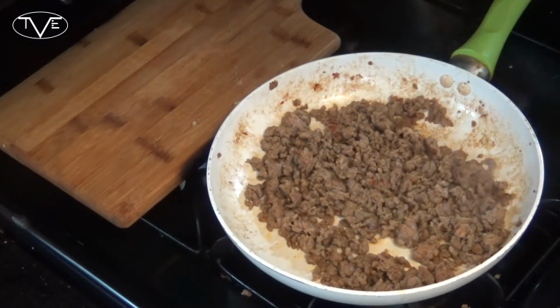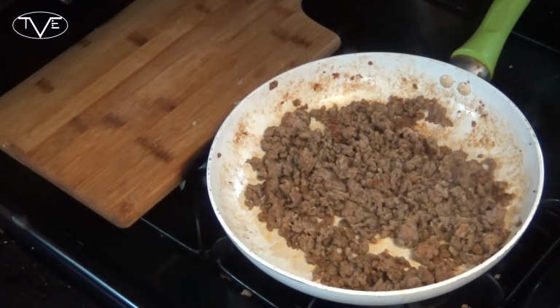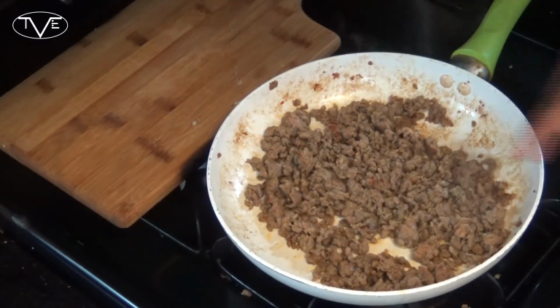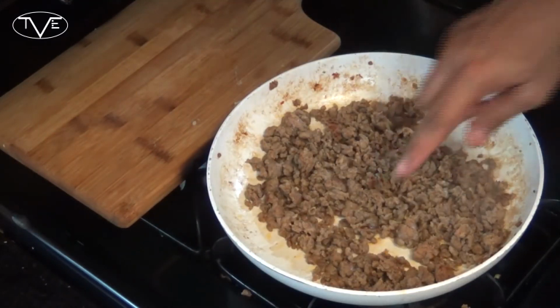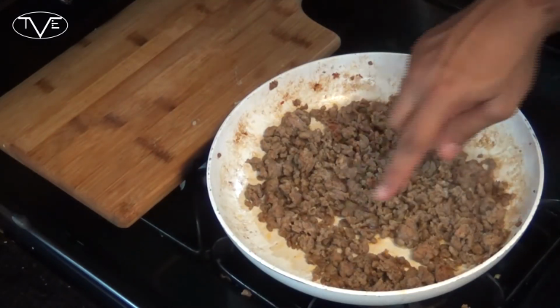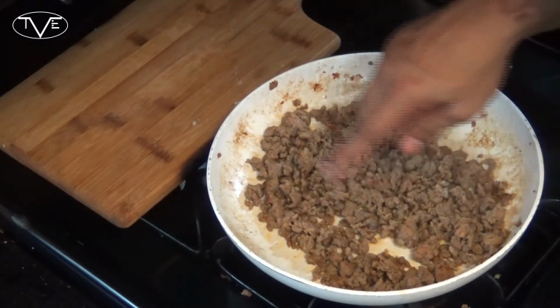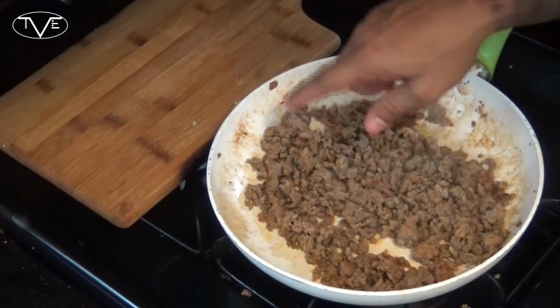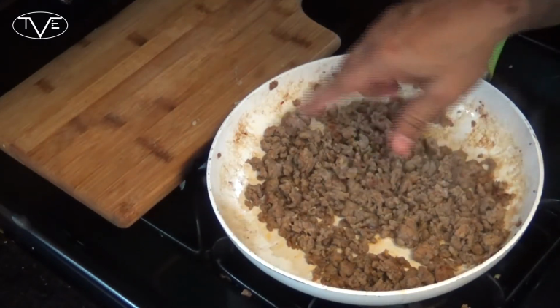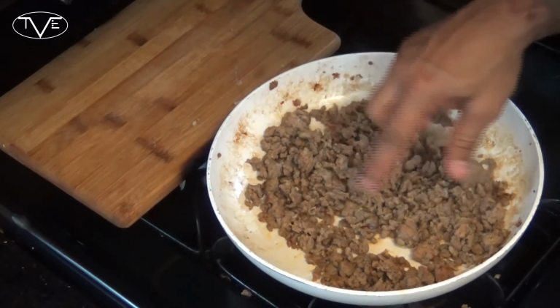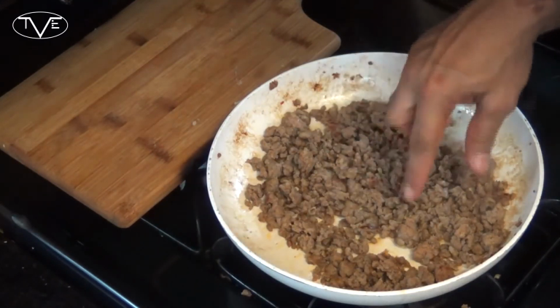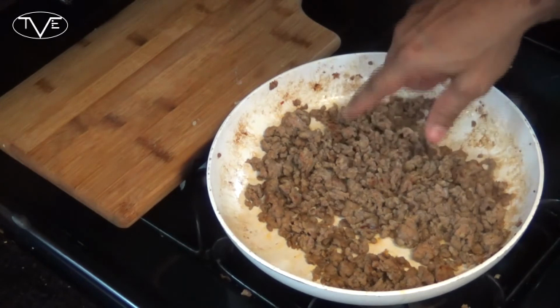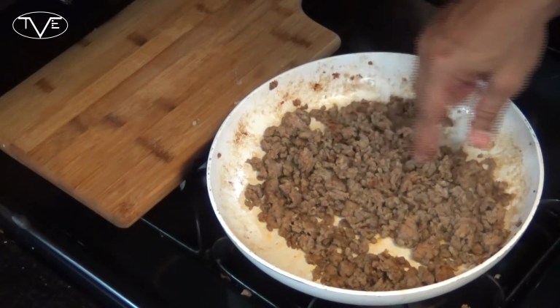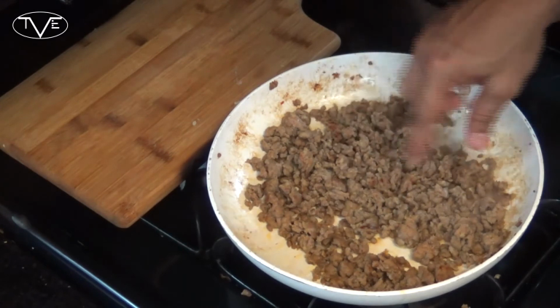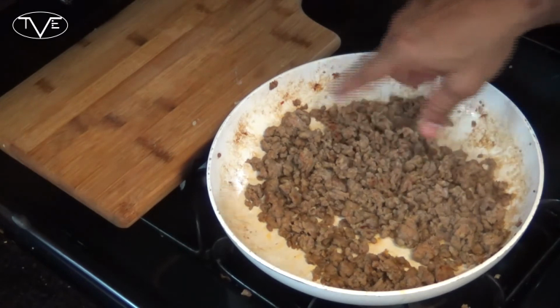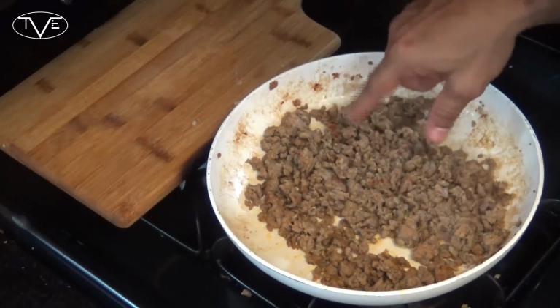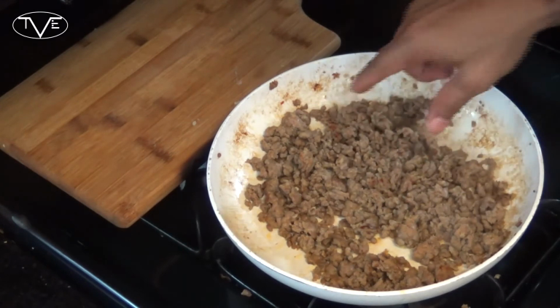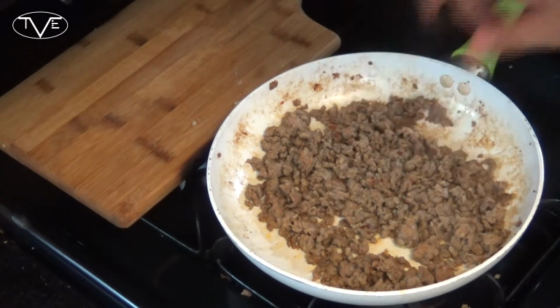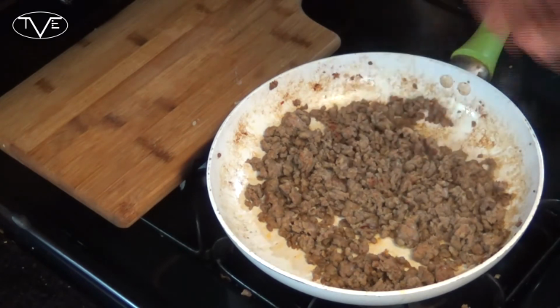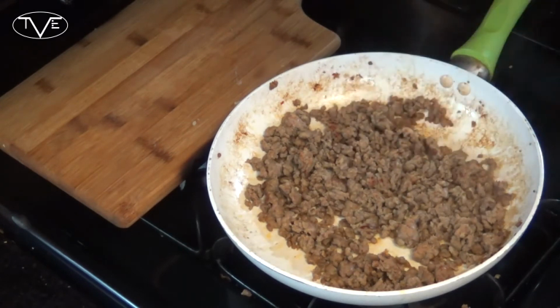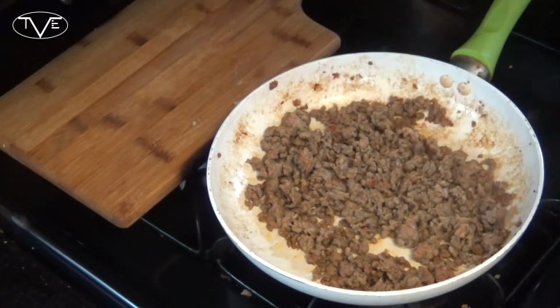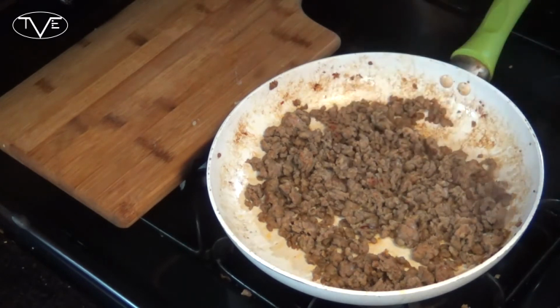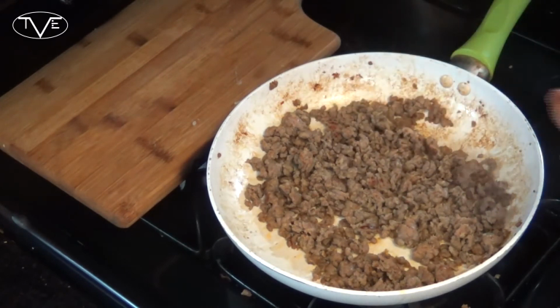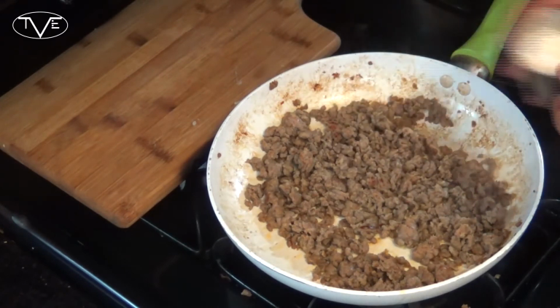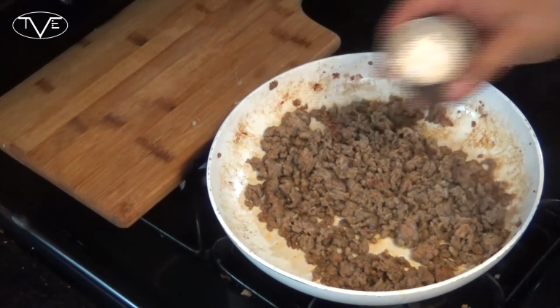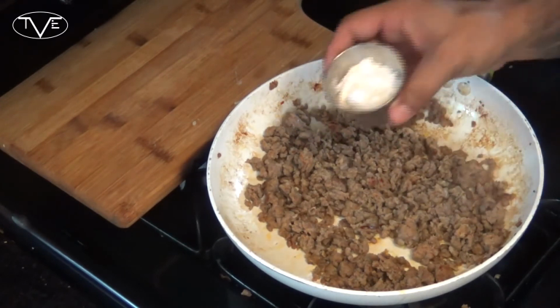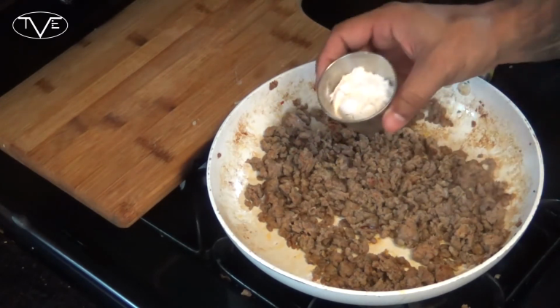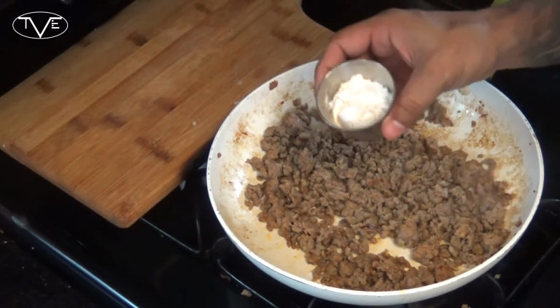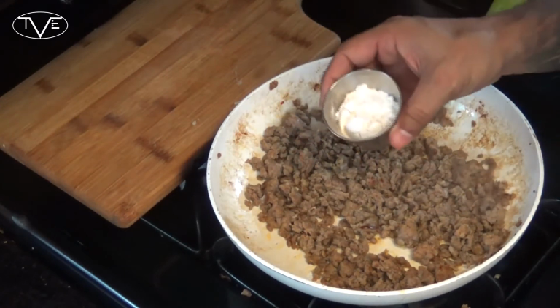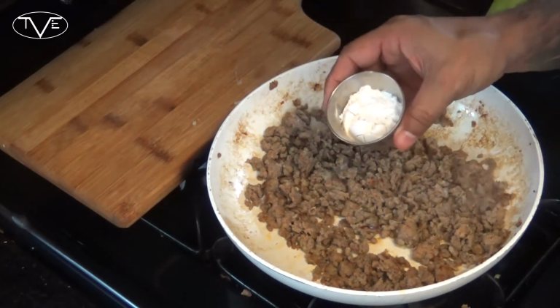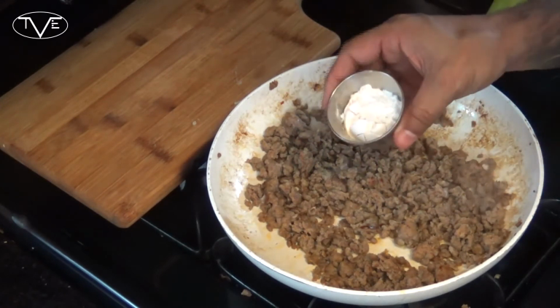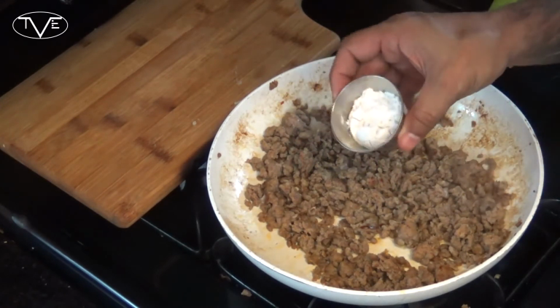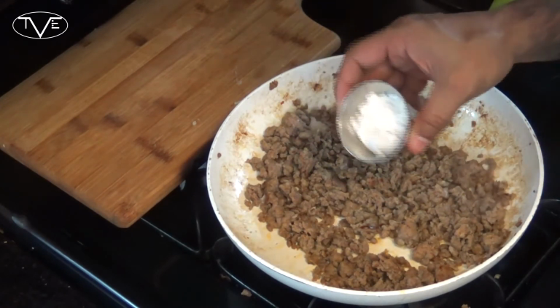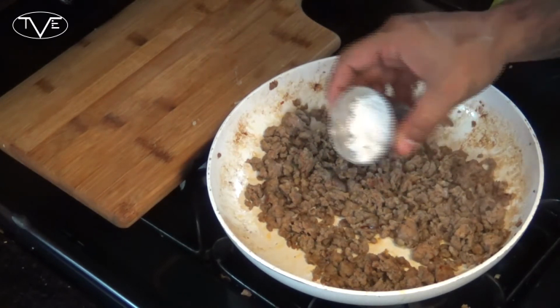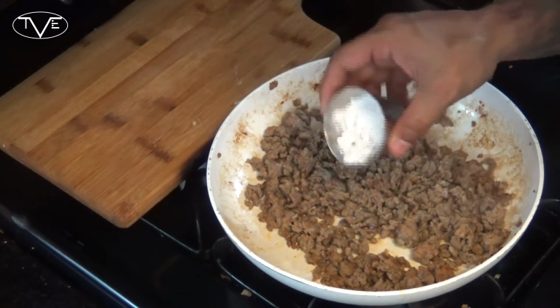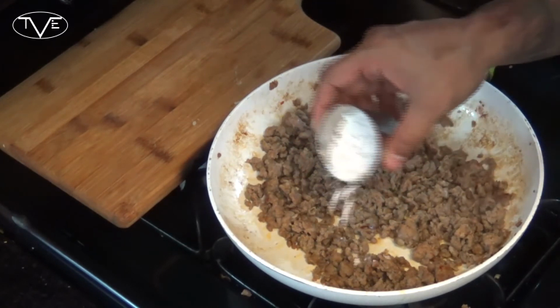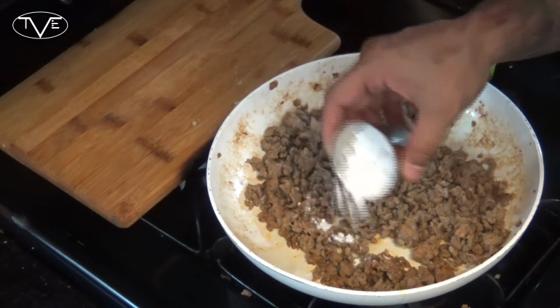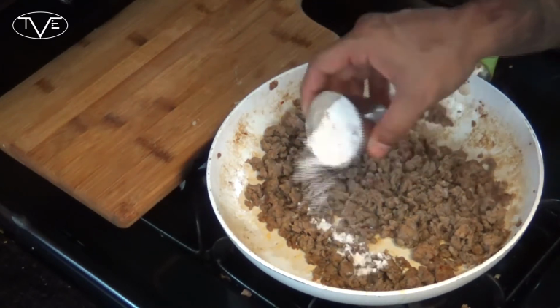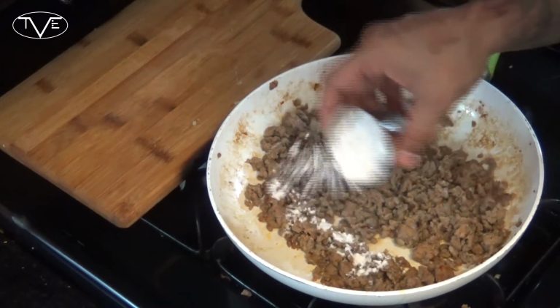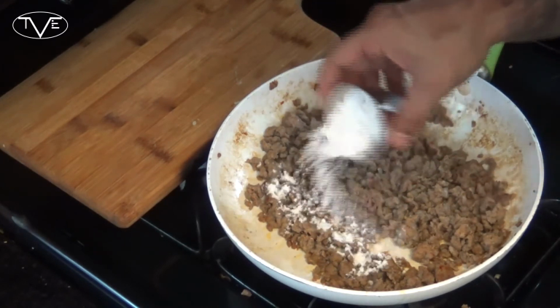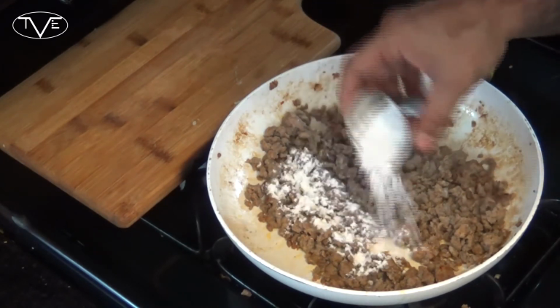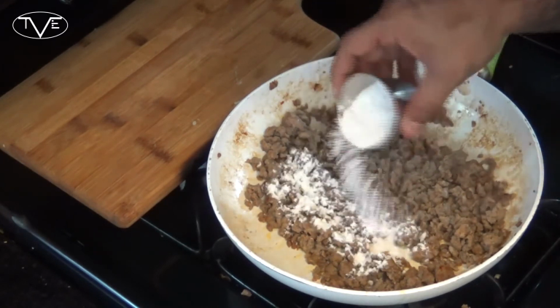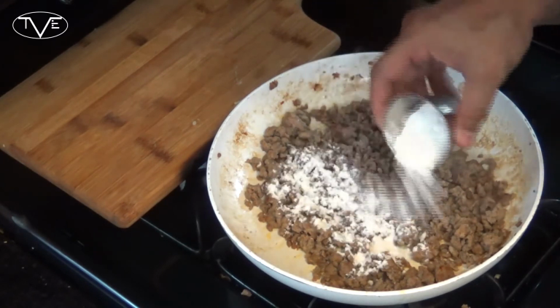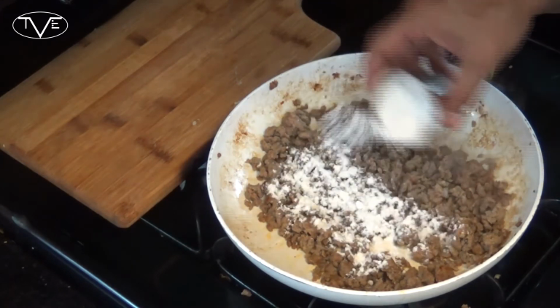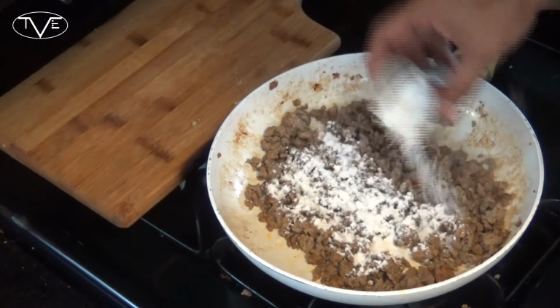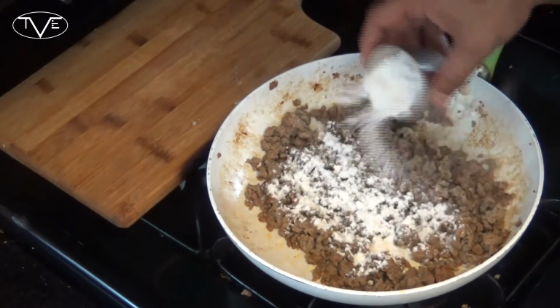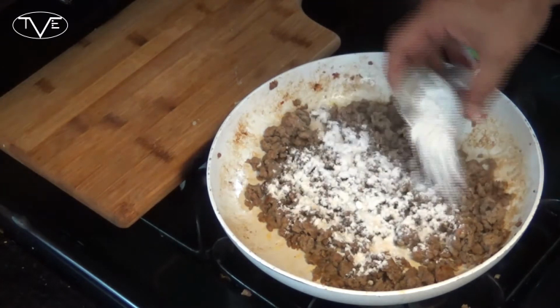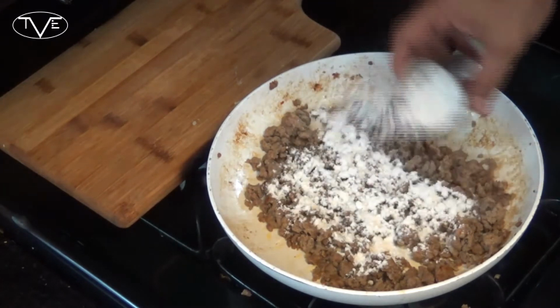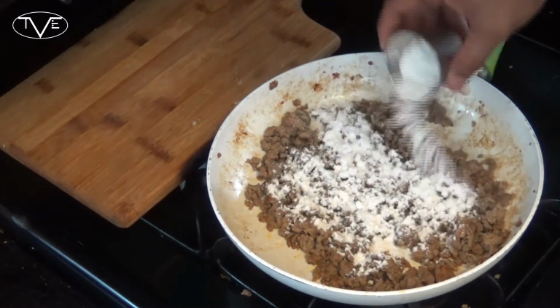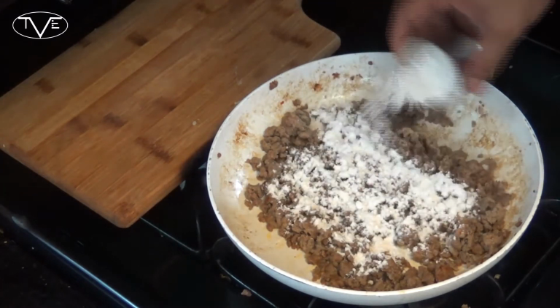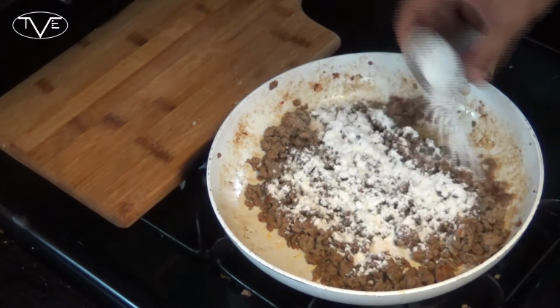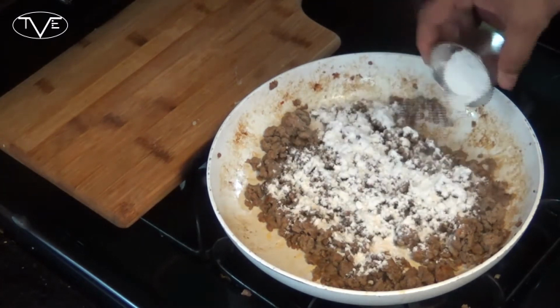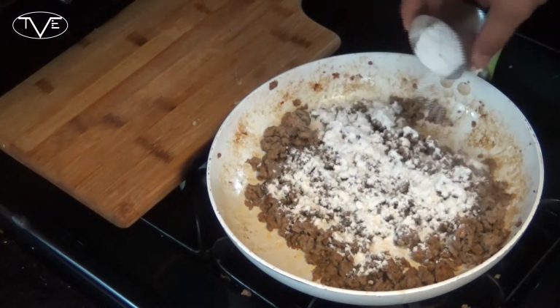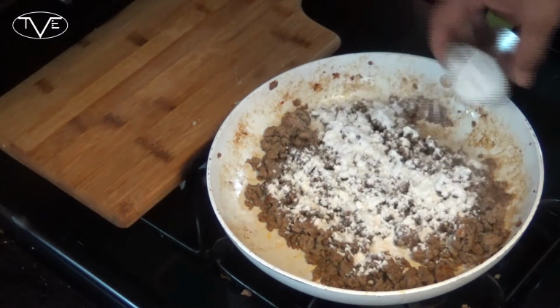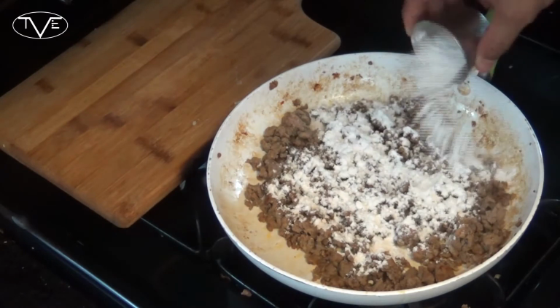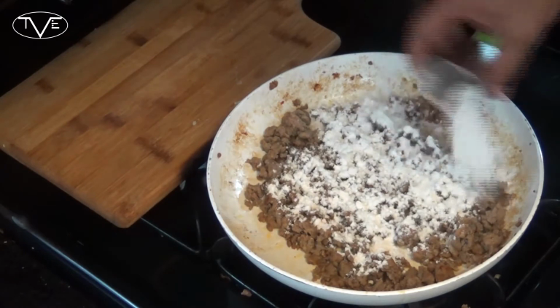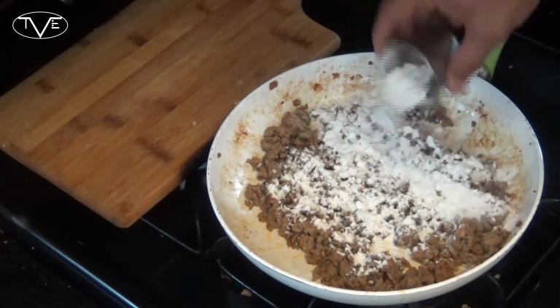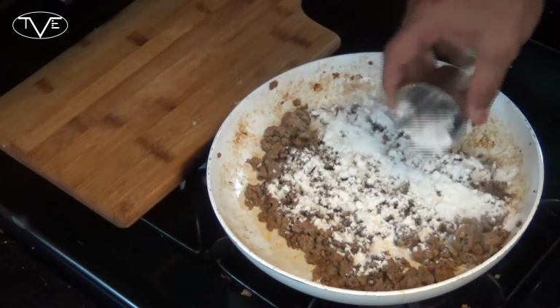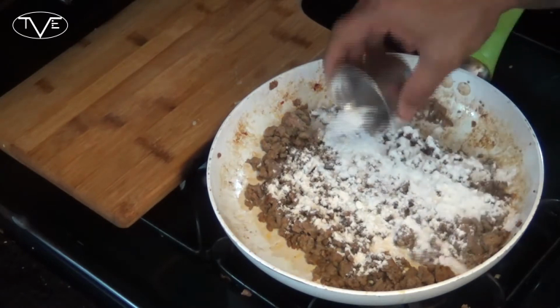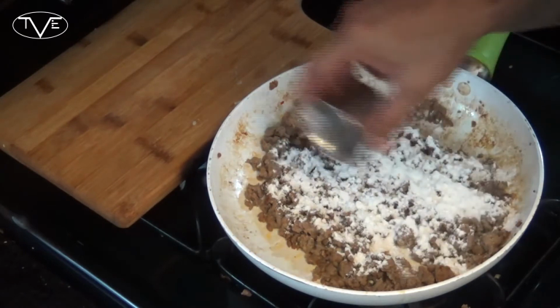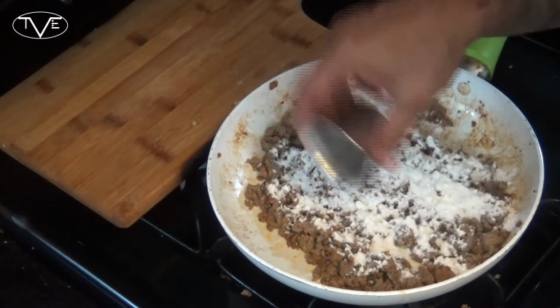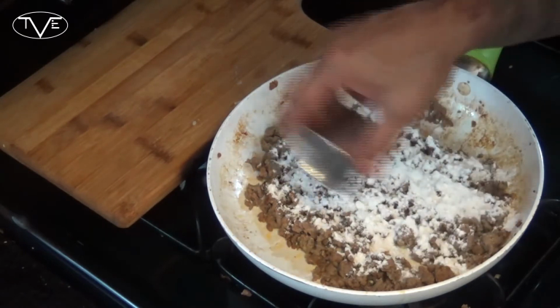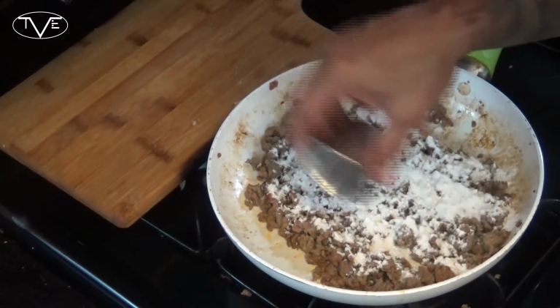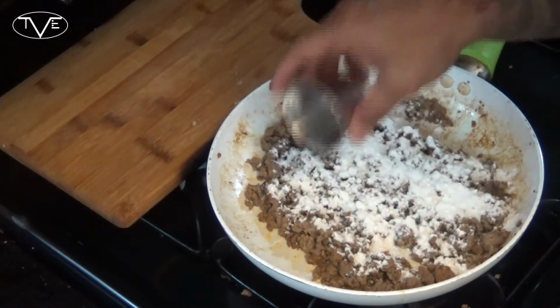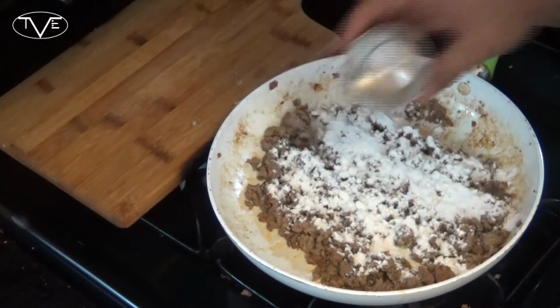Once our sausage is all brown and cooked, I'm going to go ahead and take my flour, sprinkle it over the top of that sausage, and let it cook for about a minute.